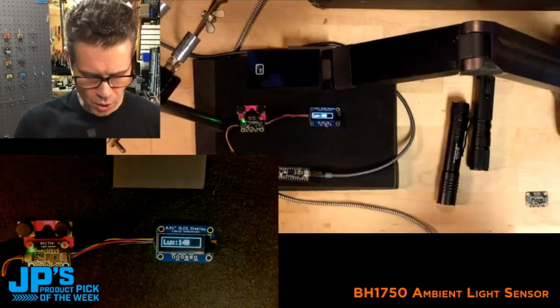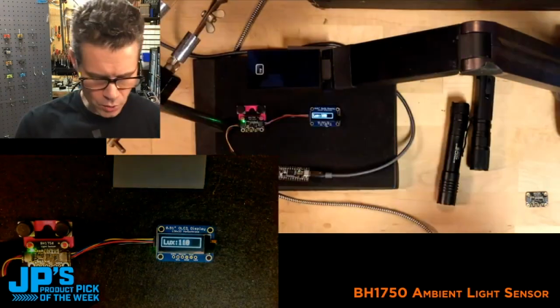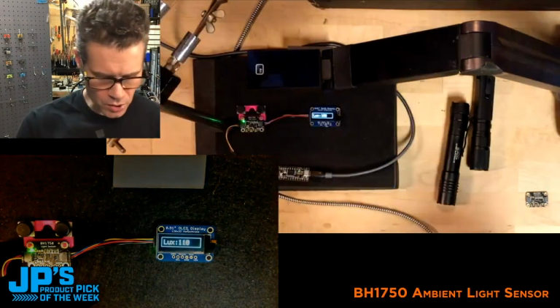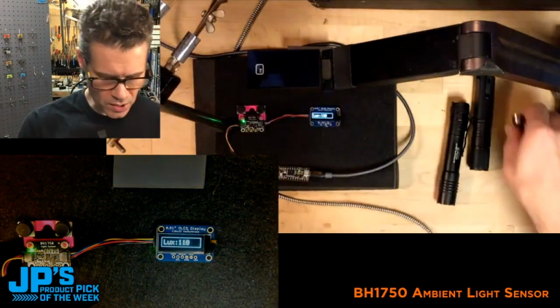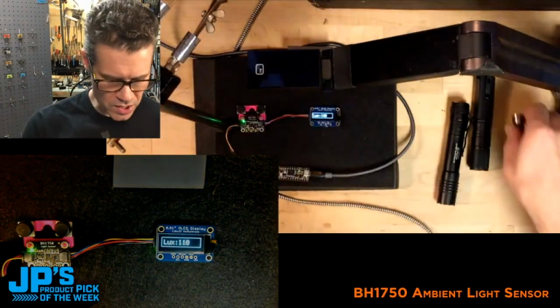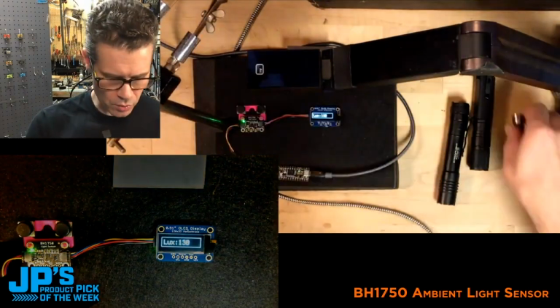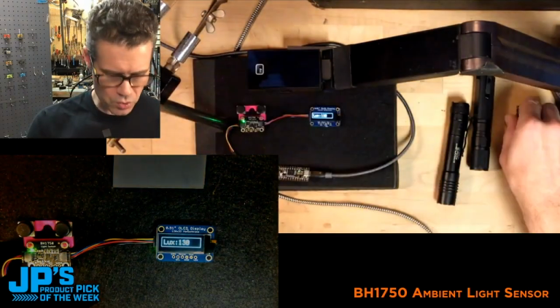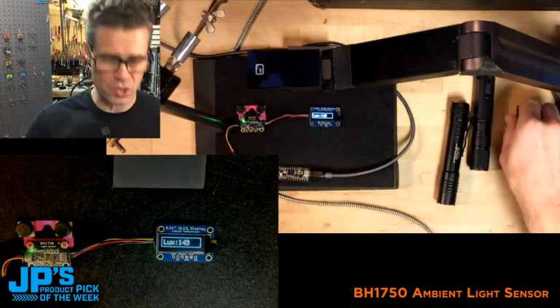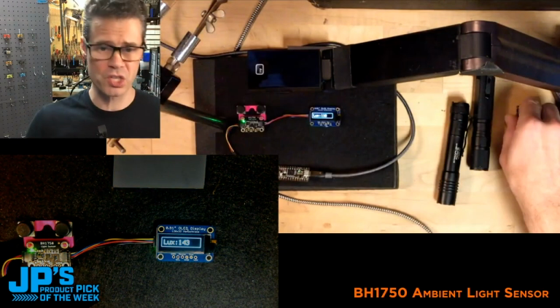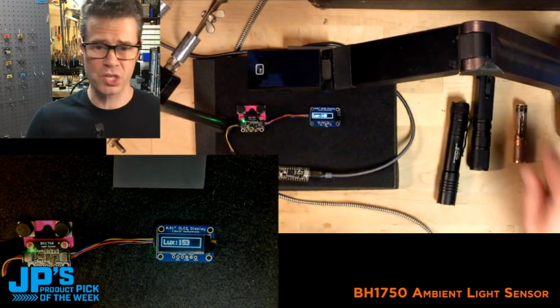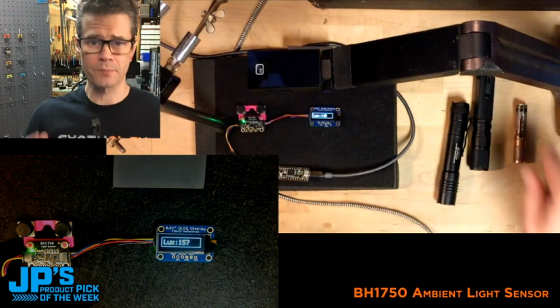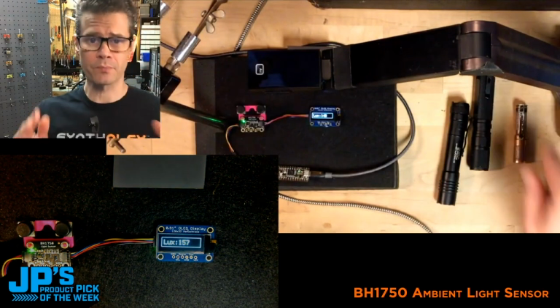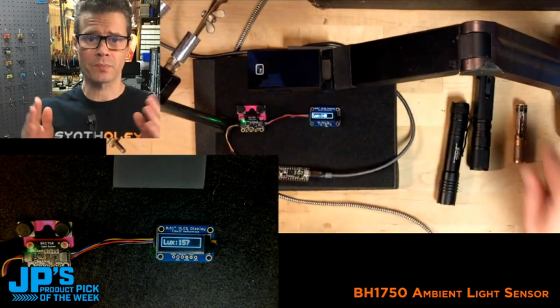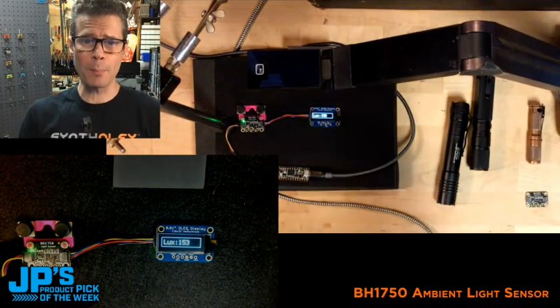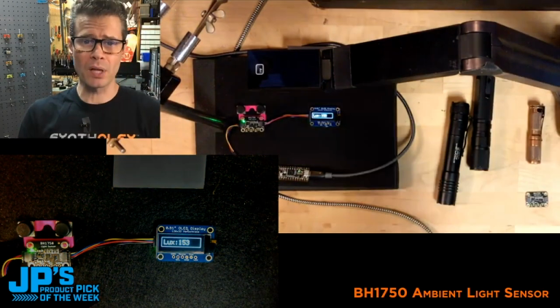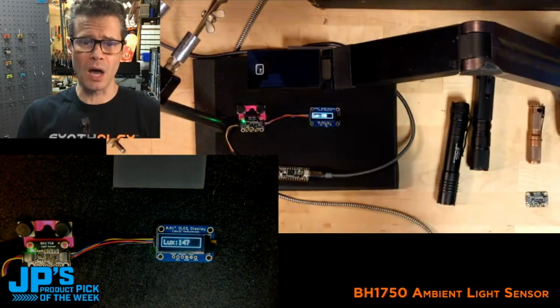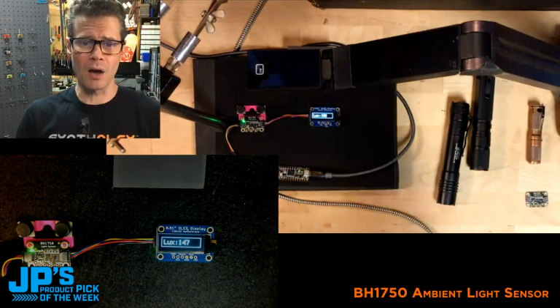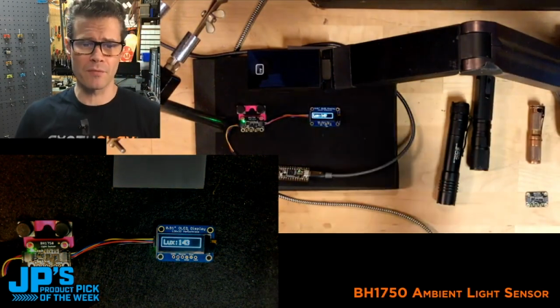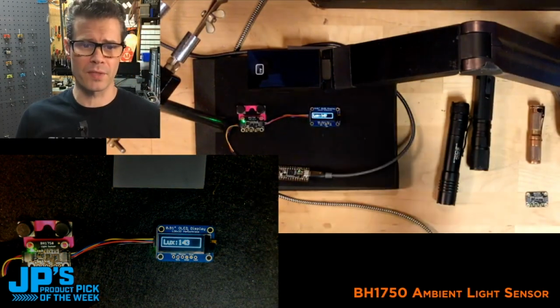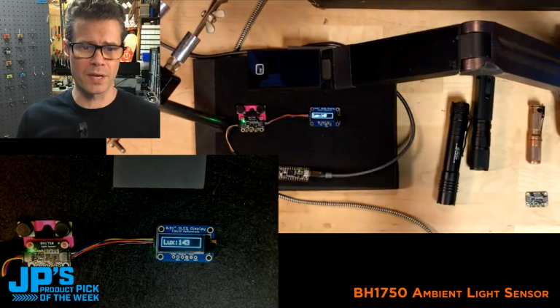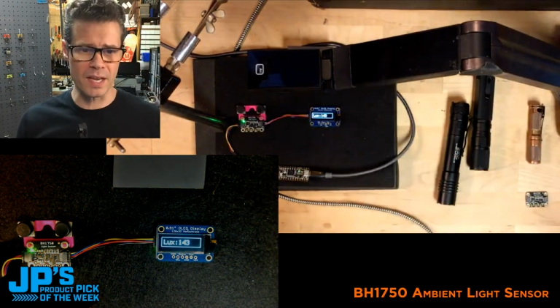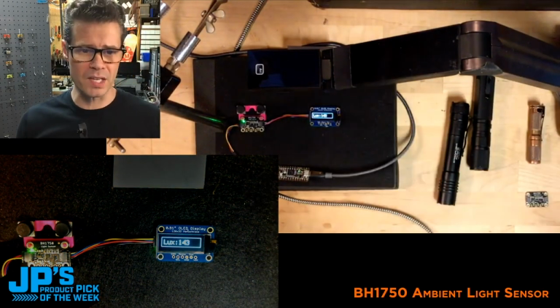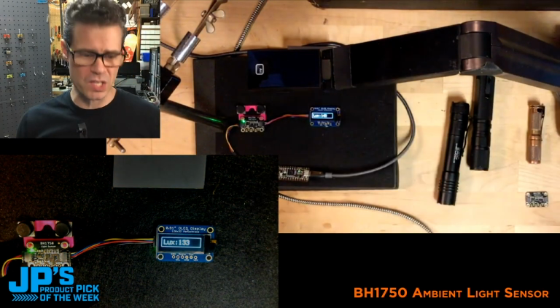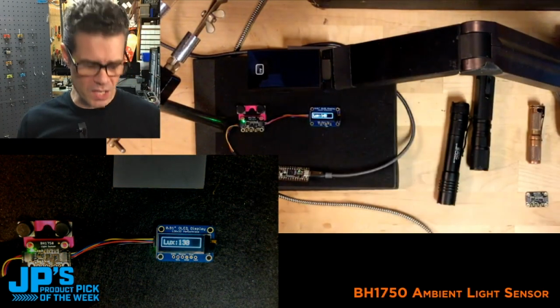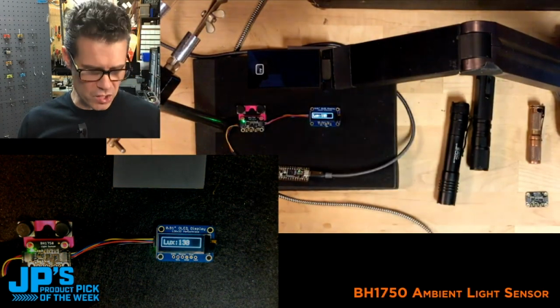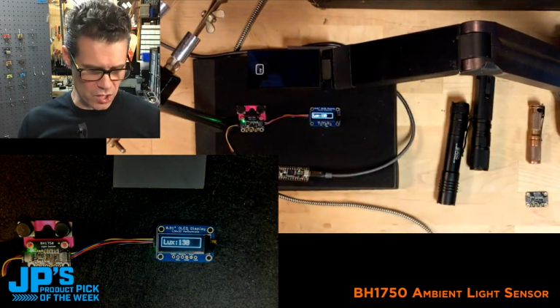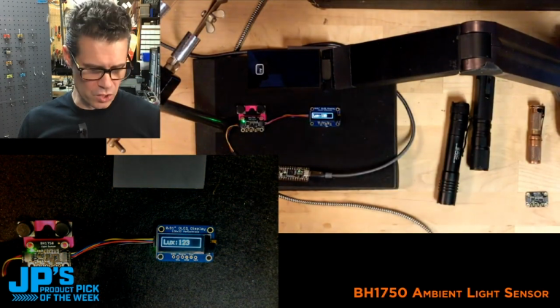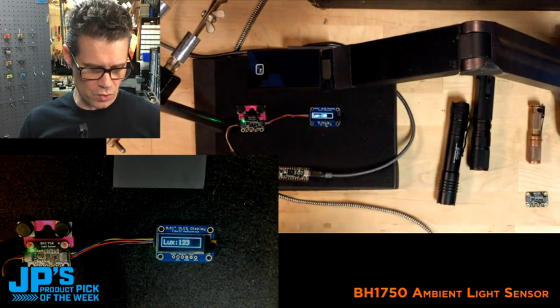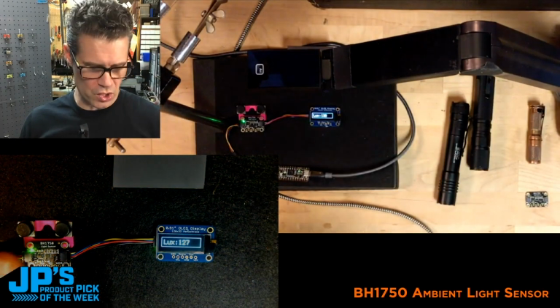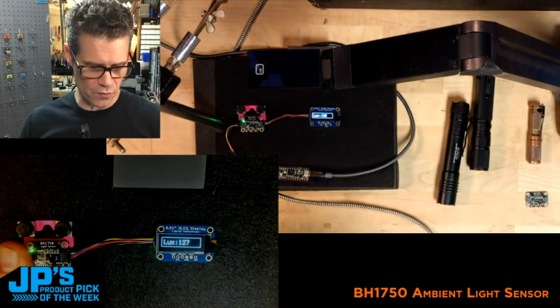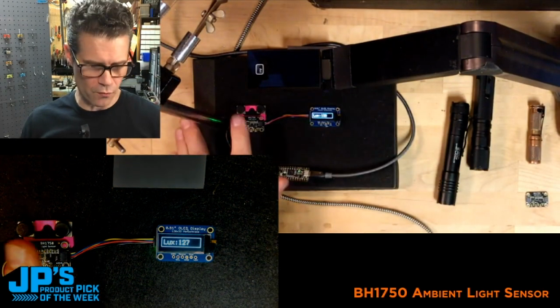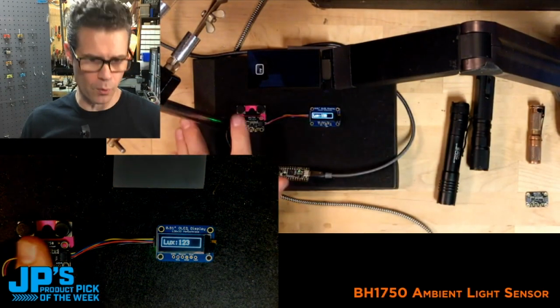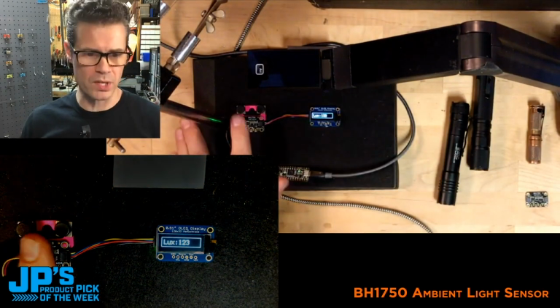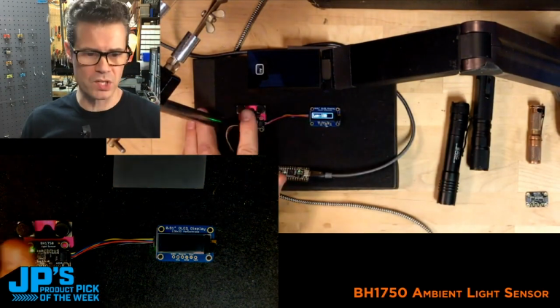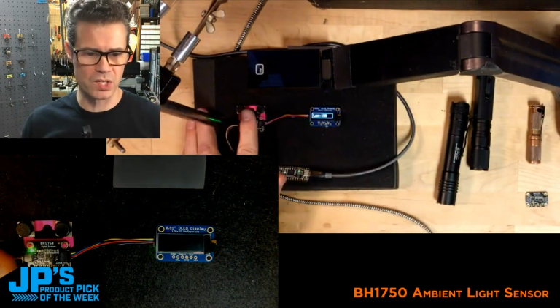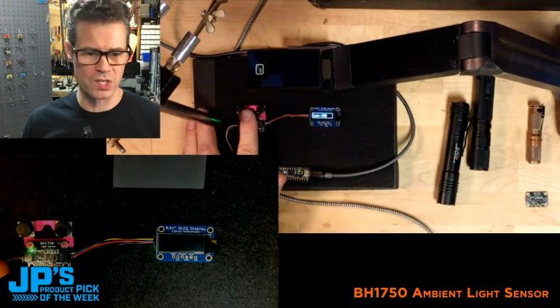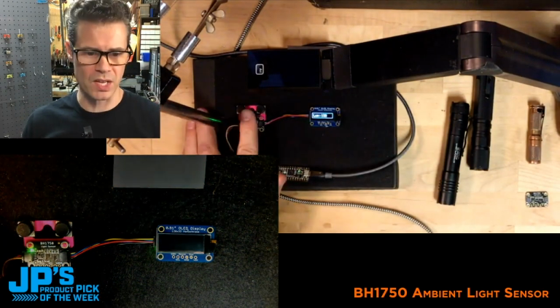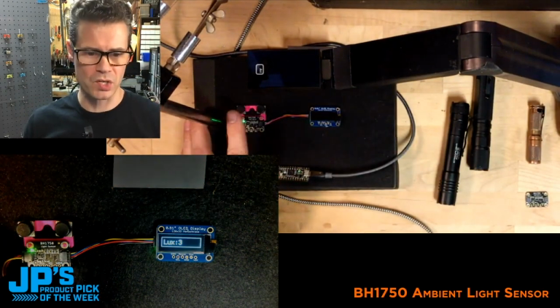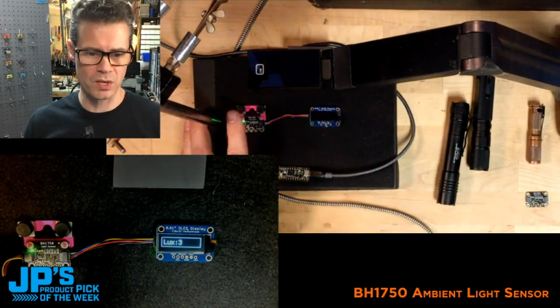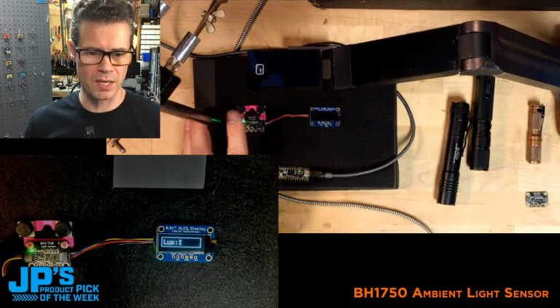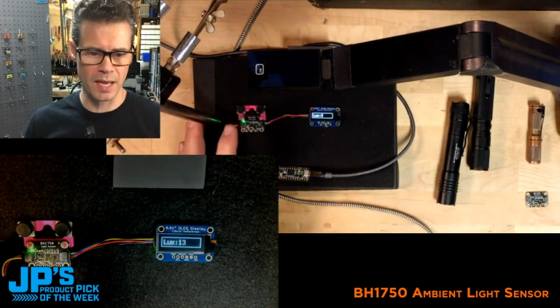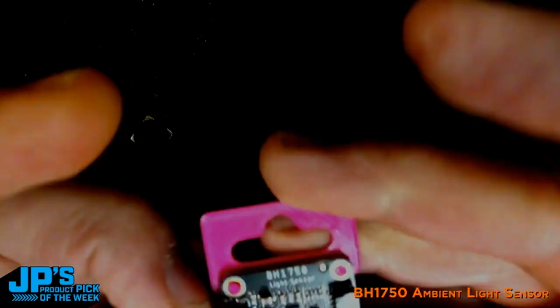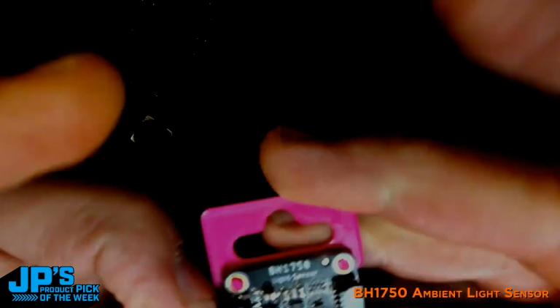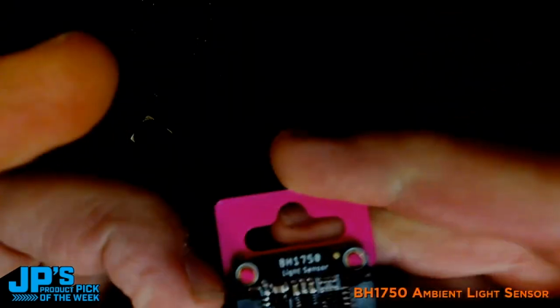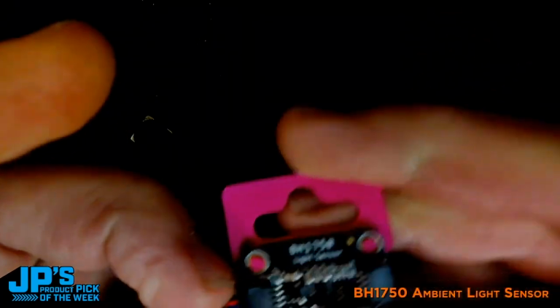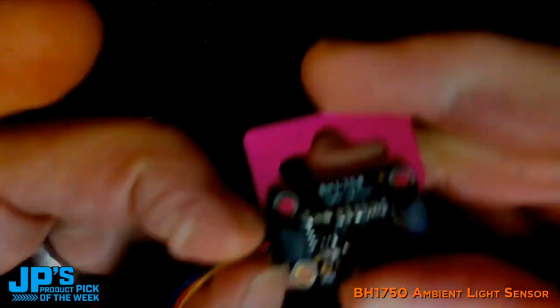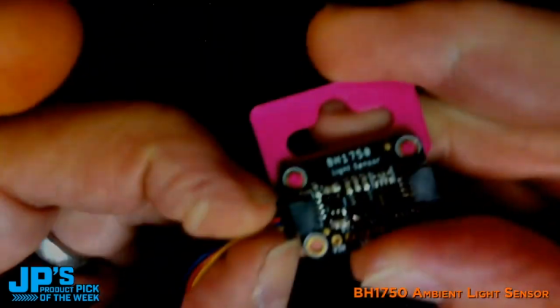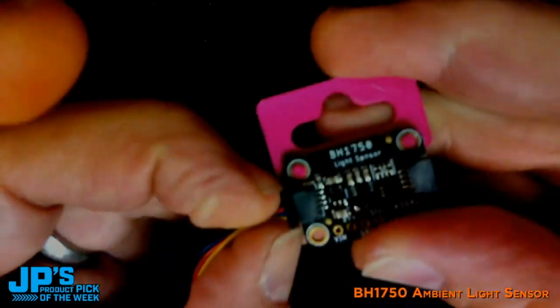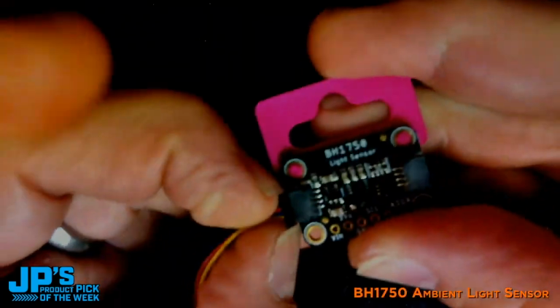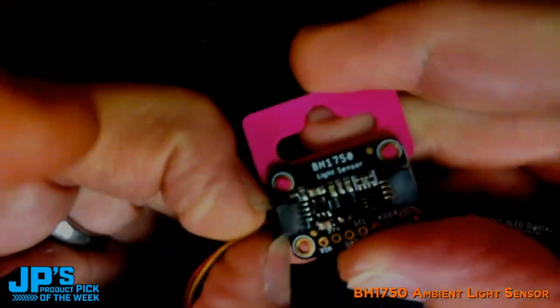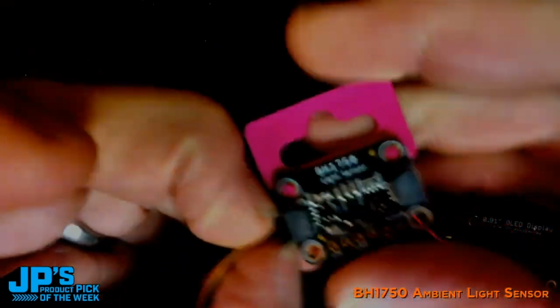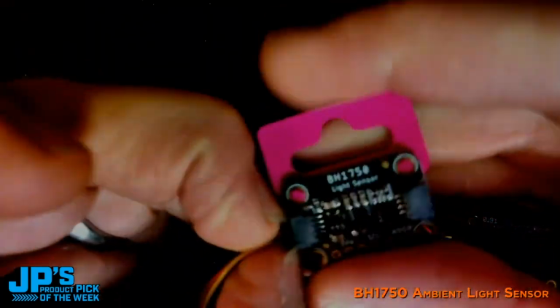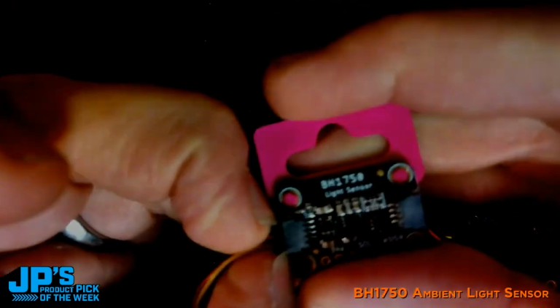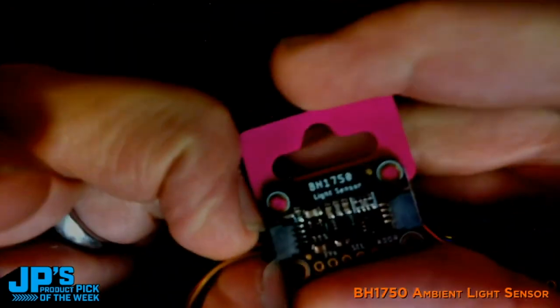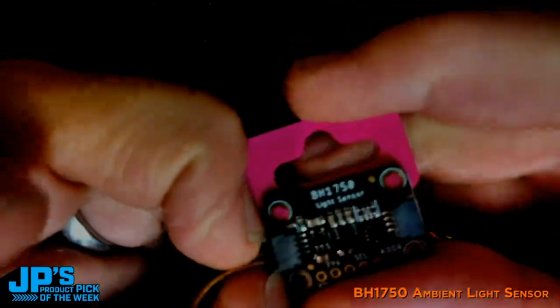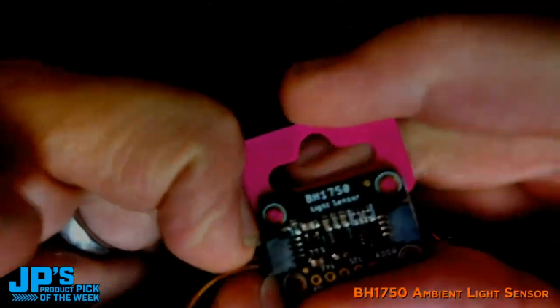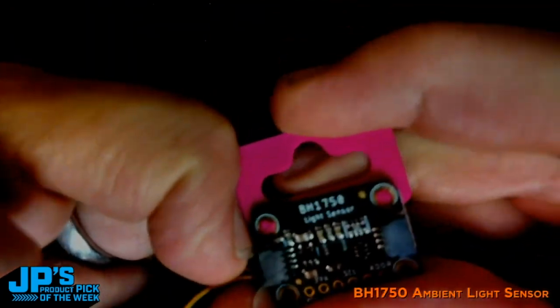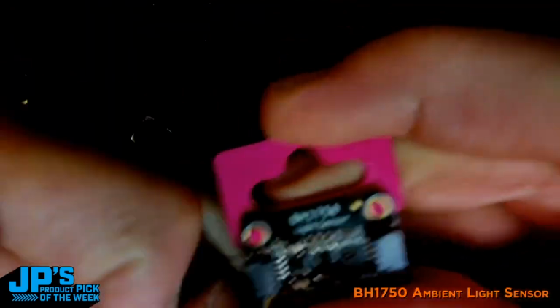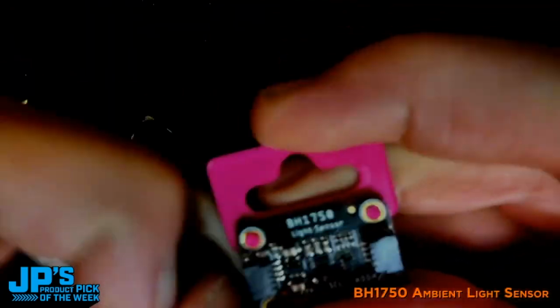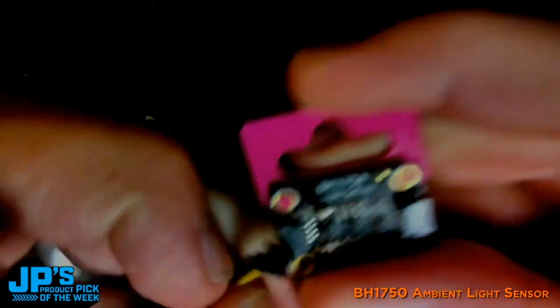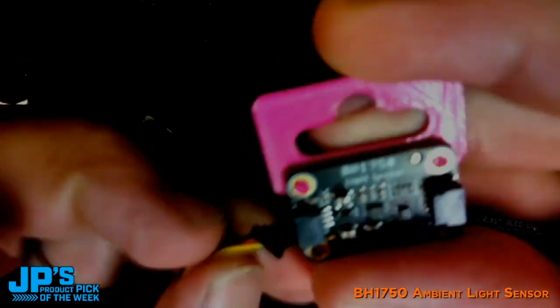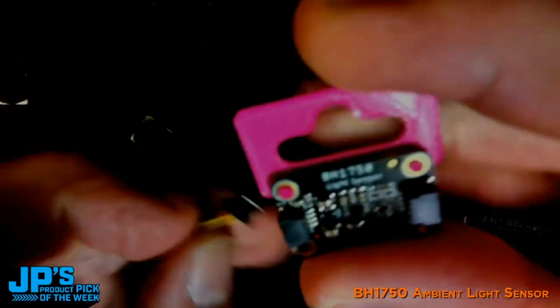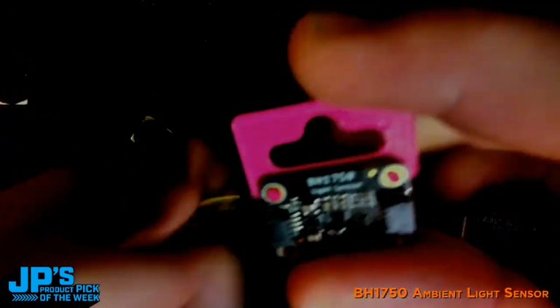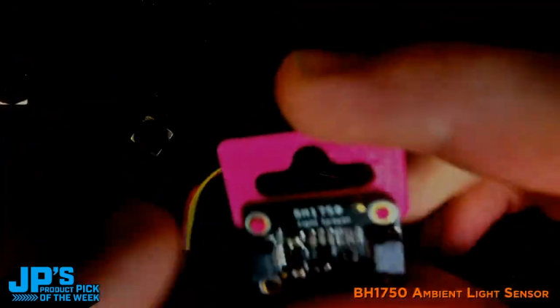So you can see those are just a couple of the nice, easy uses for this sensor, and that is why this is my product pick of the week.